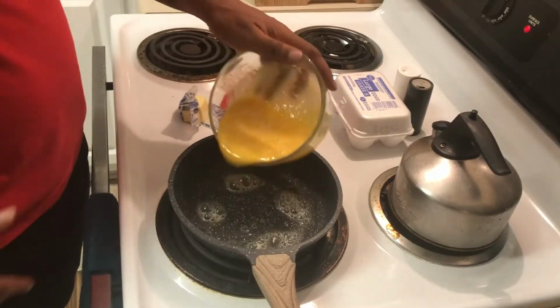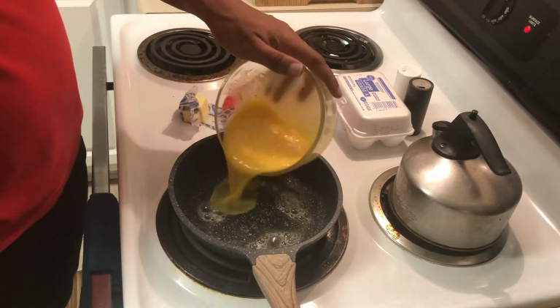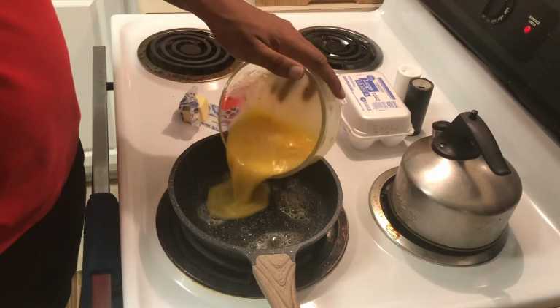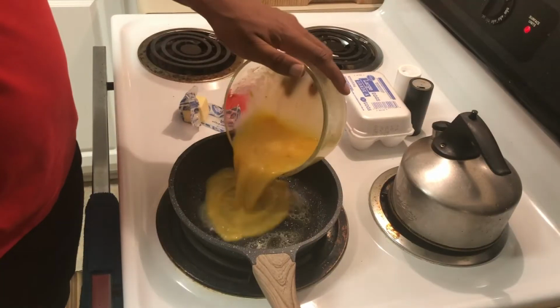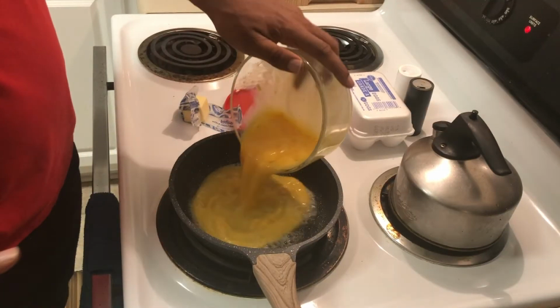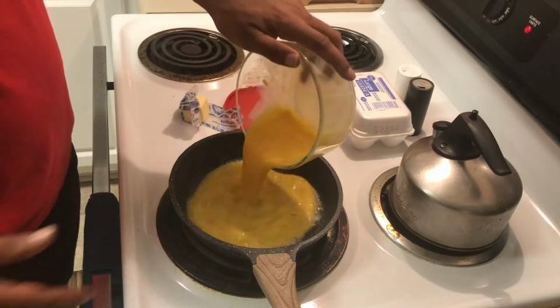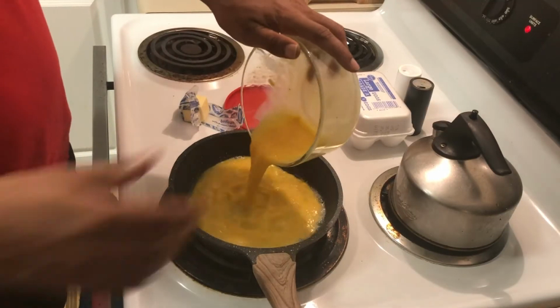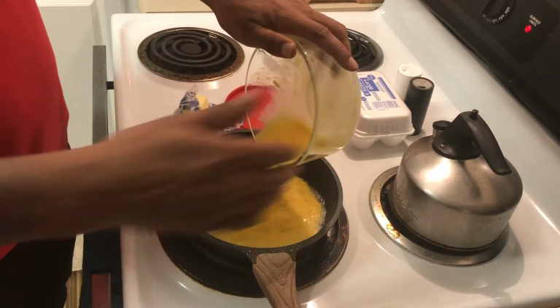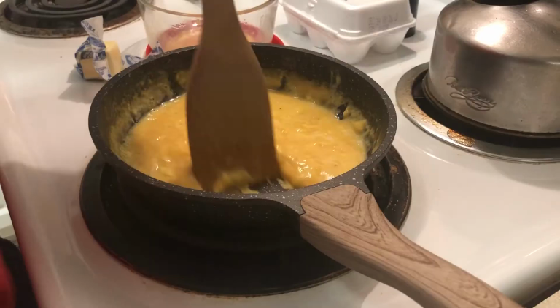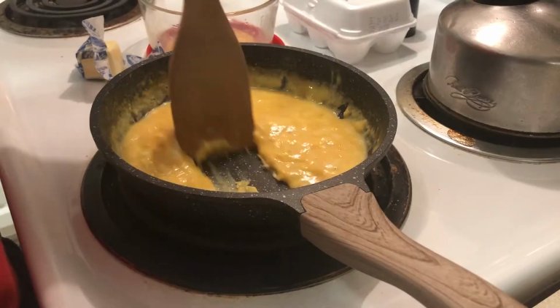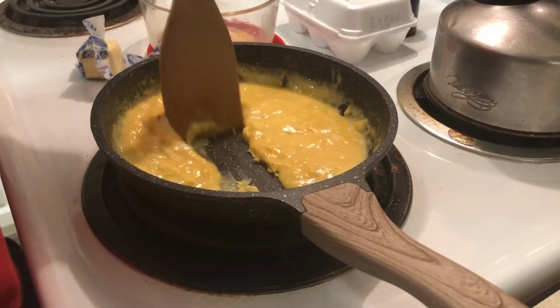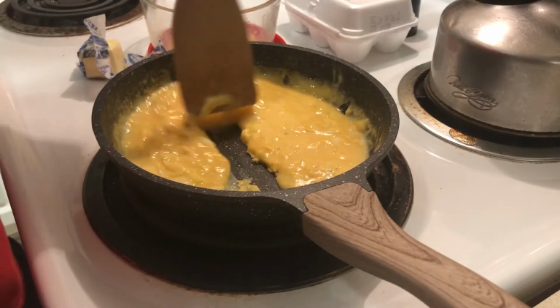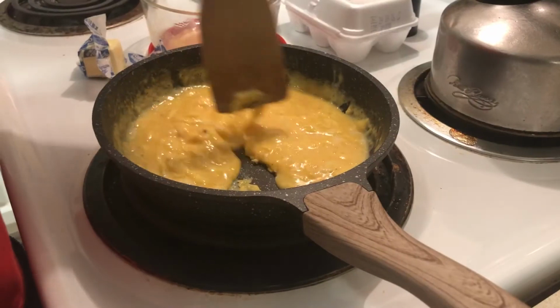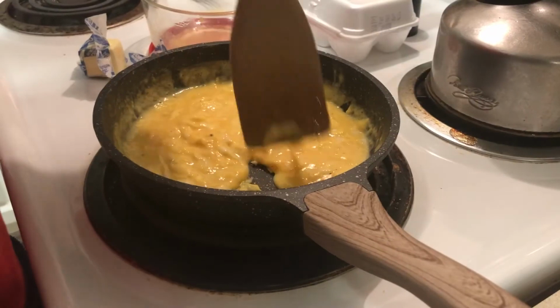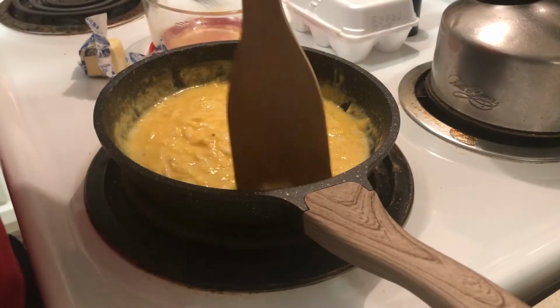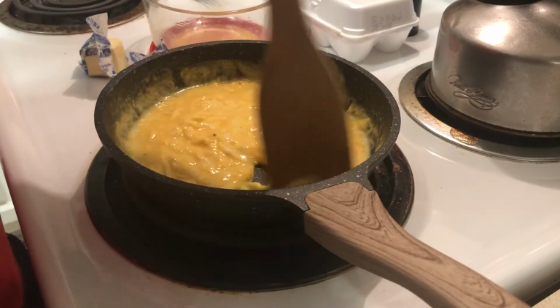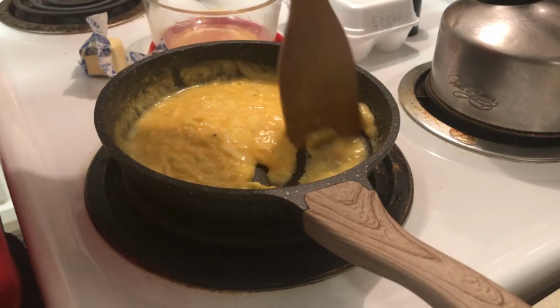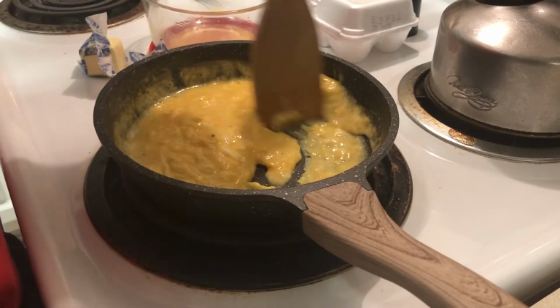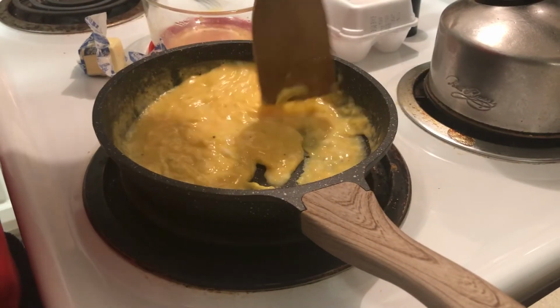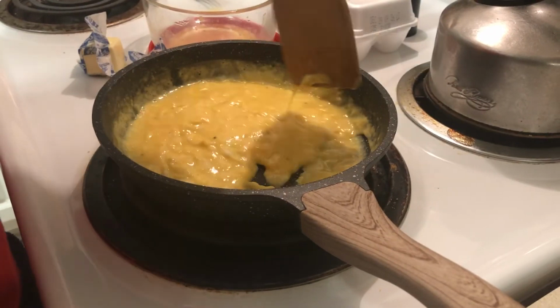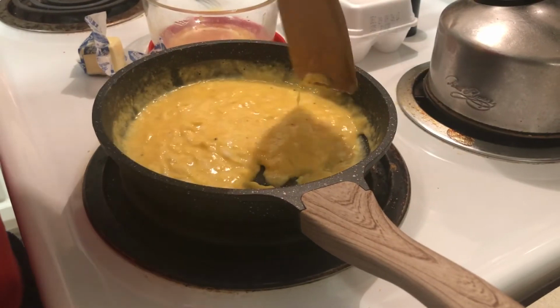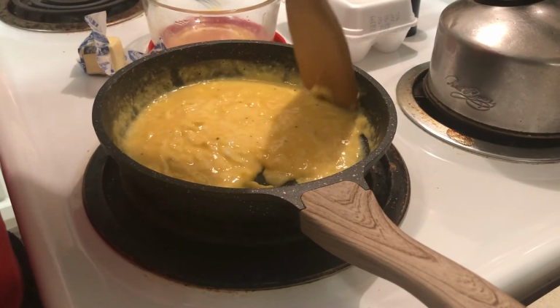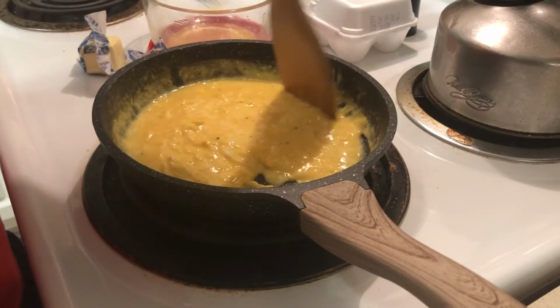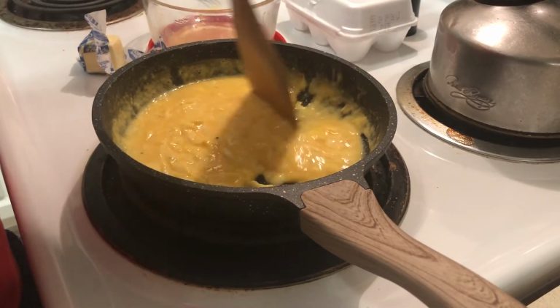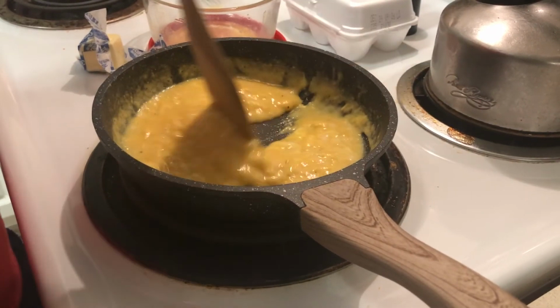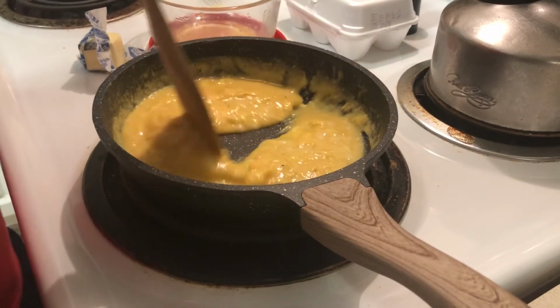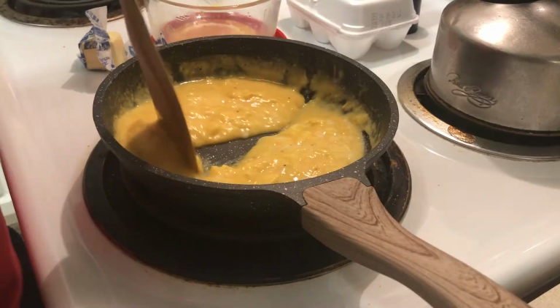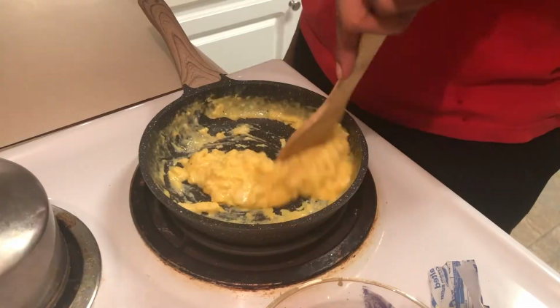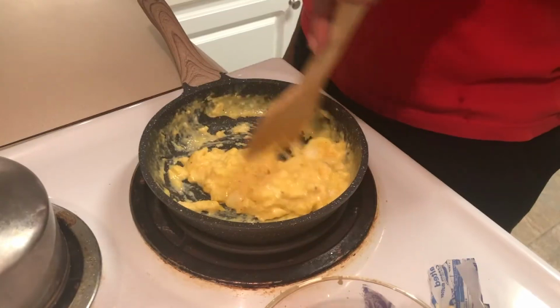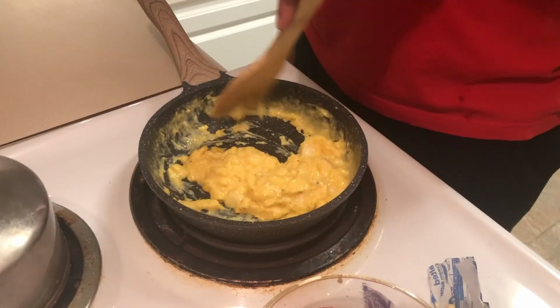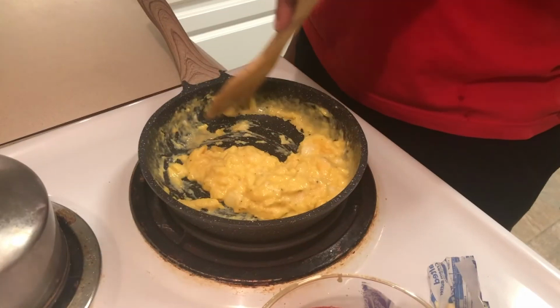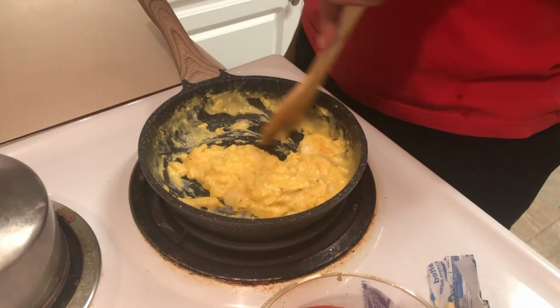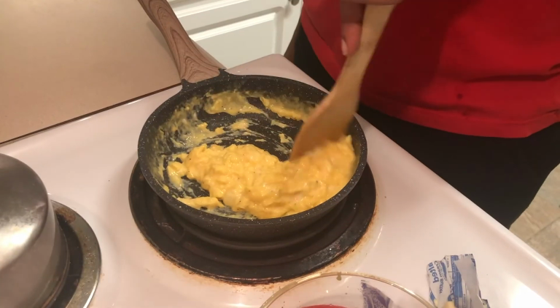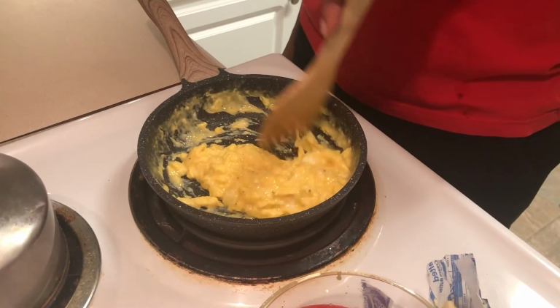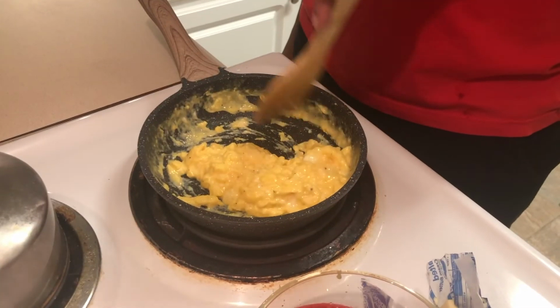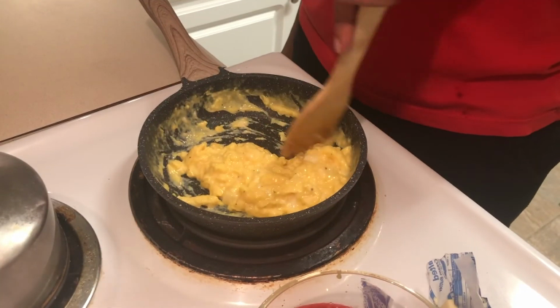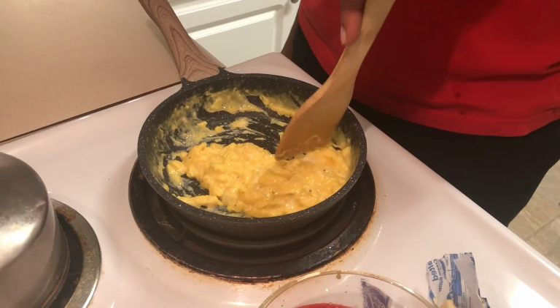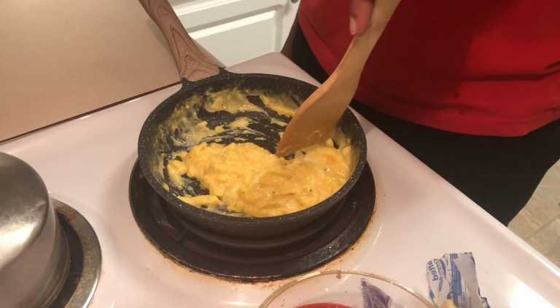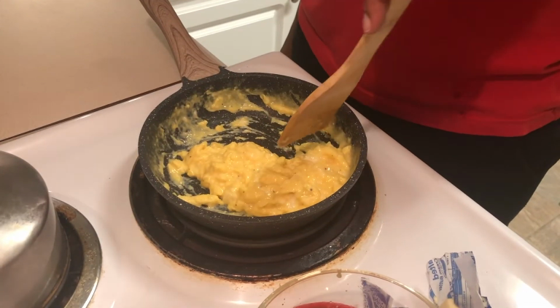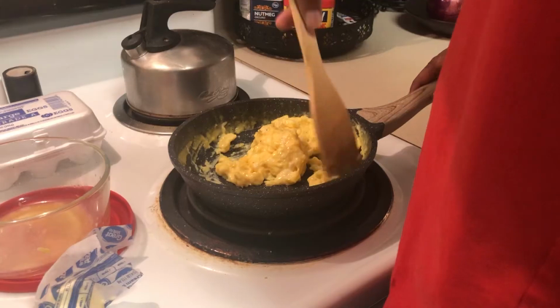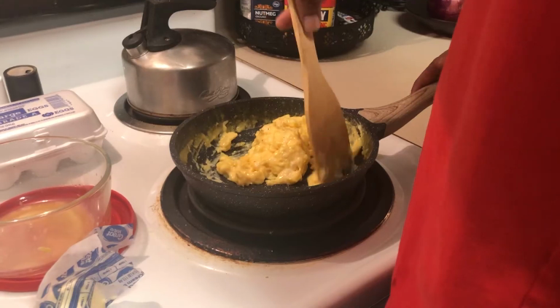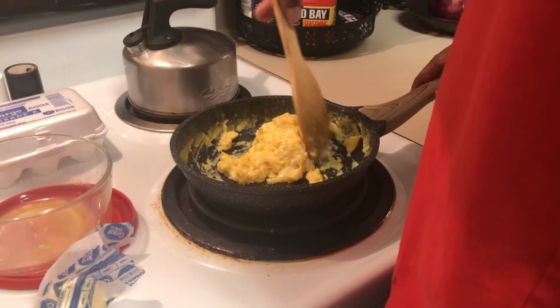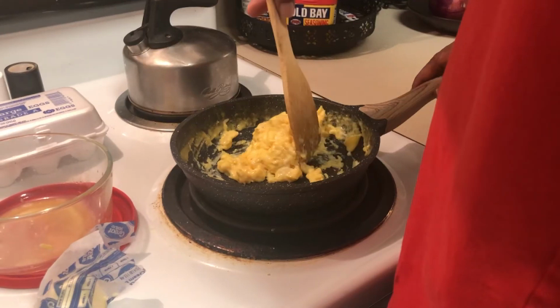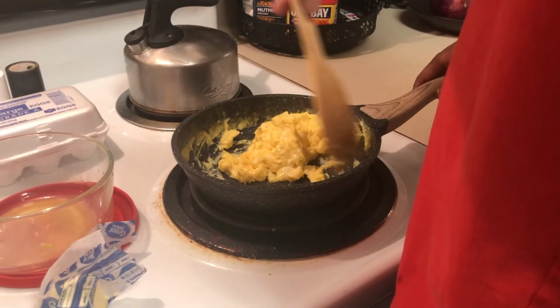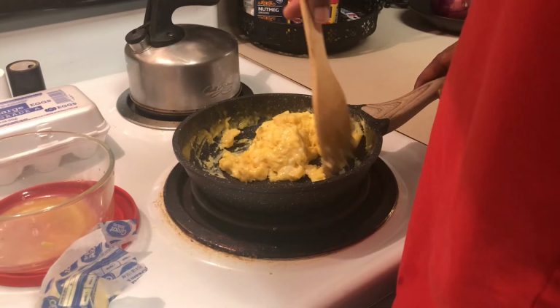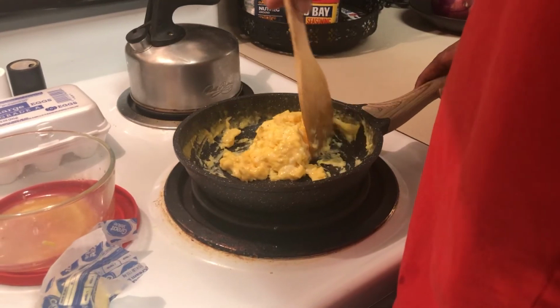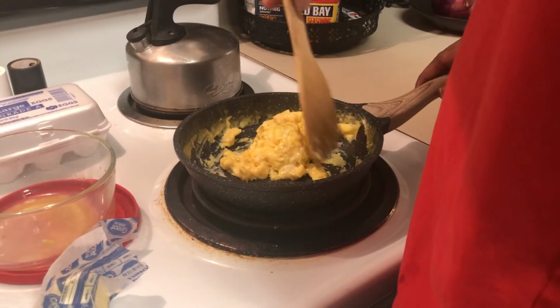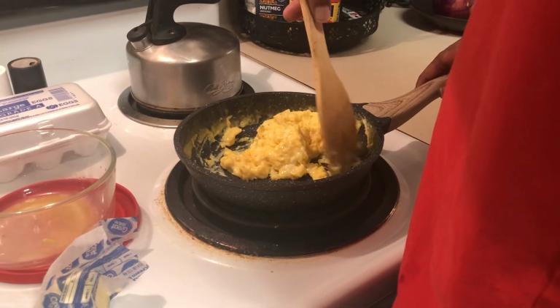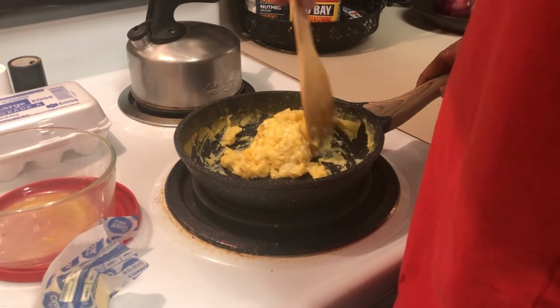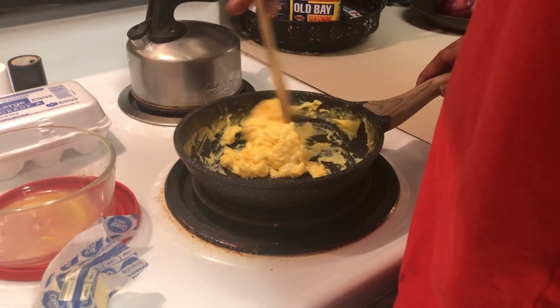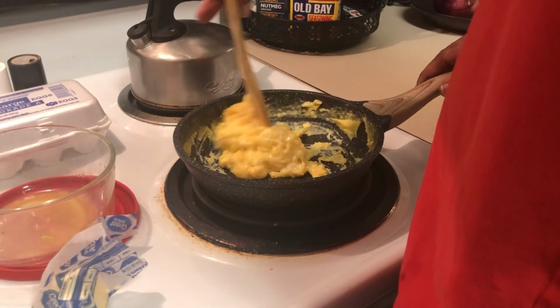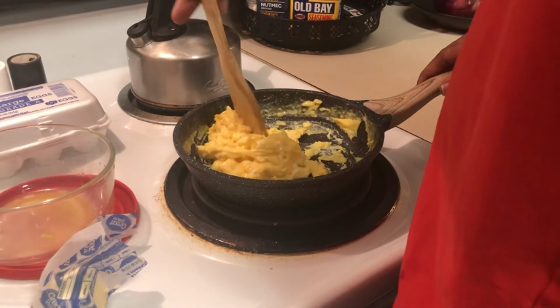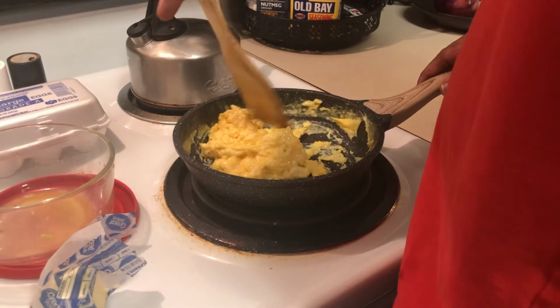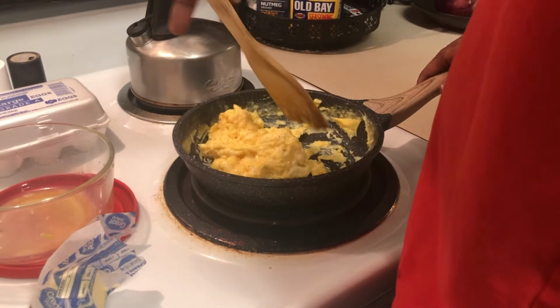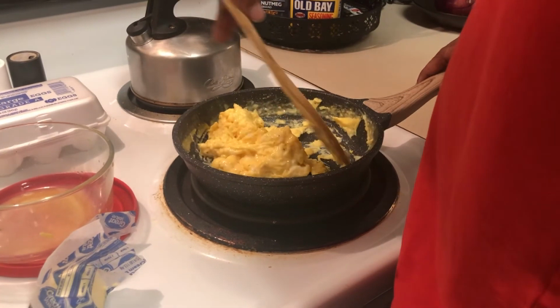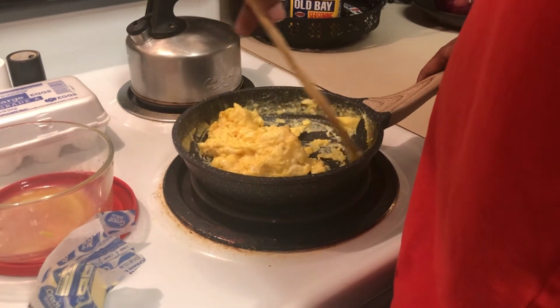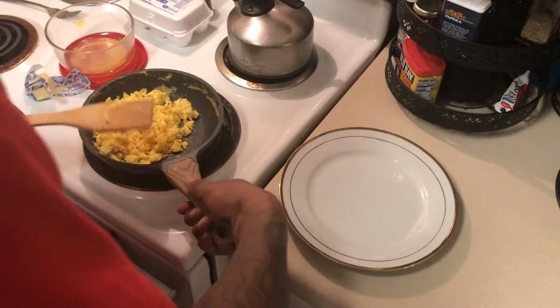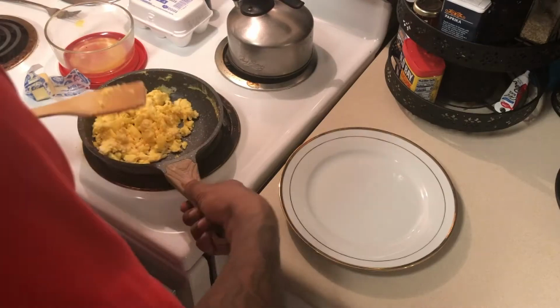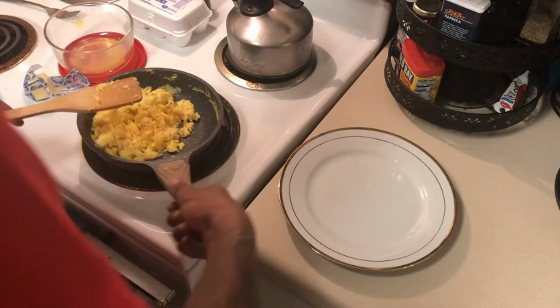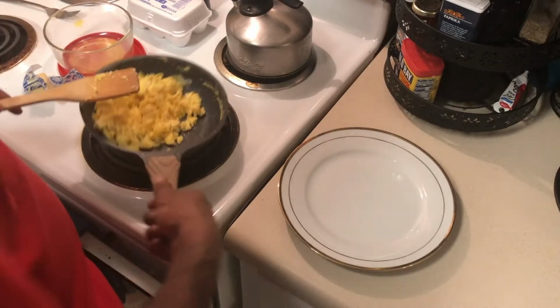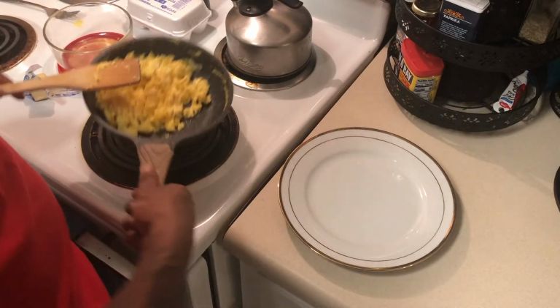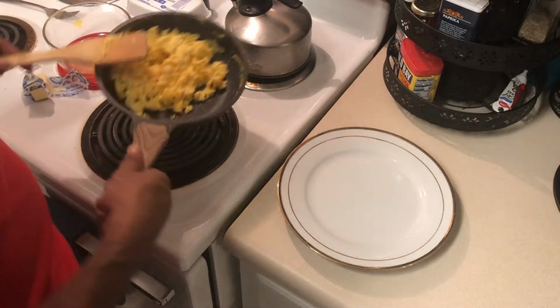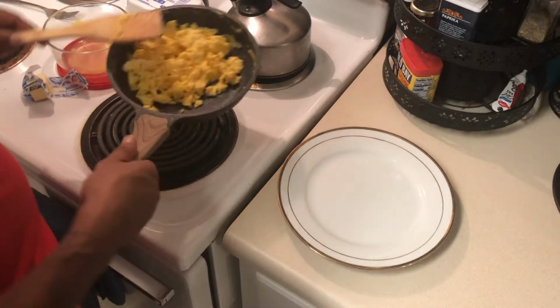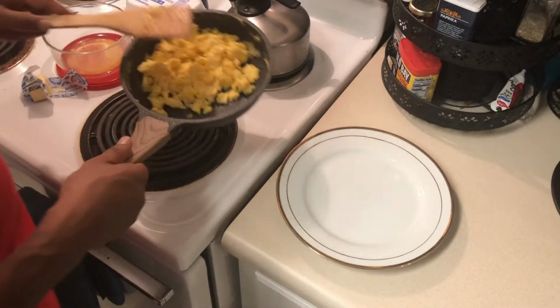Pour your eggs in a skillet and let them cook. Eggs don't take a long time to cook, so it should be done in less than 10 minutes.